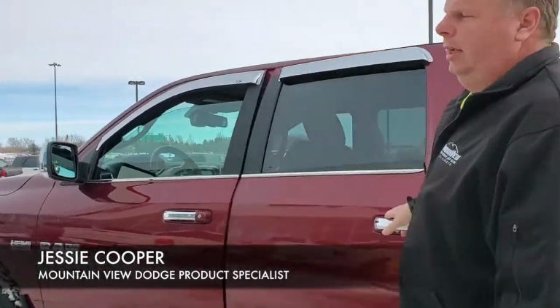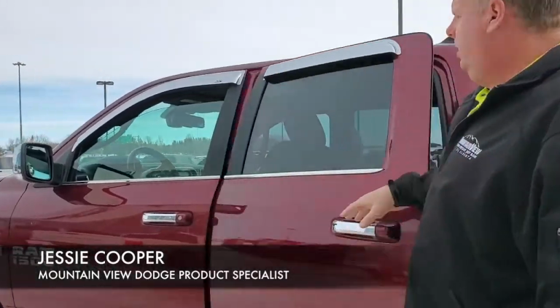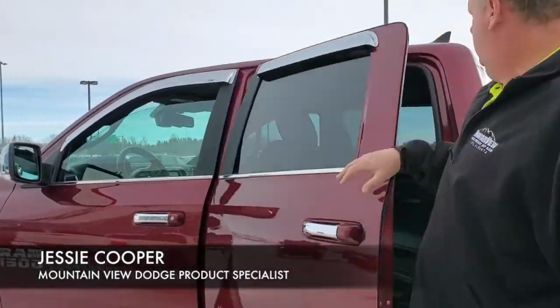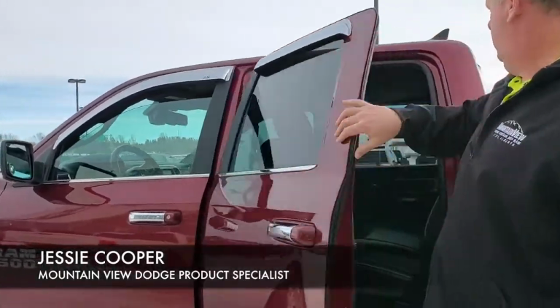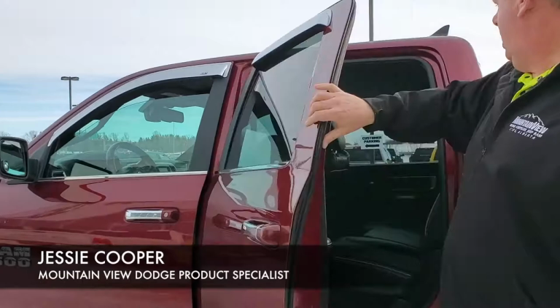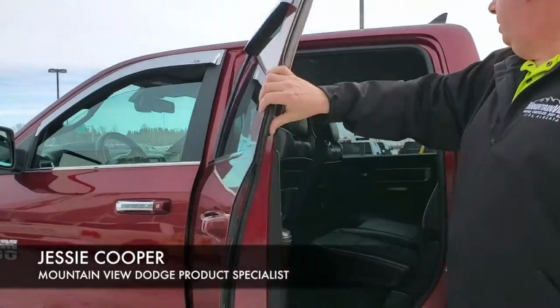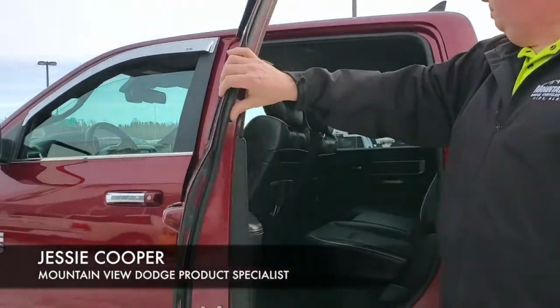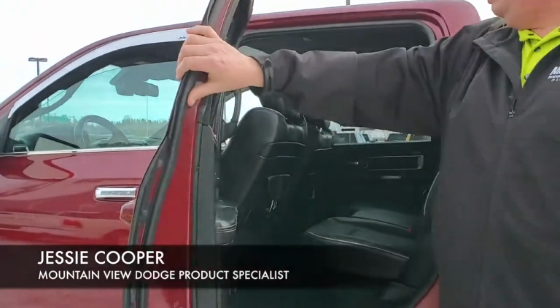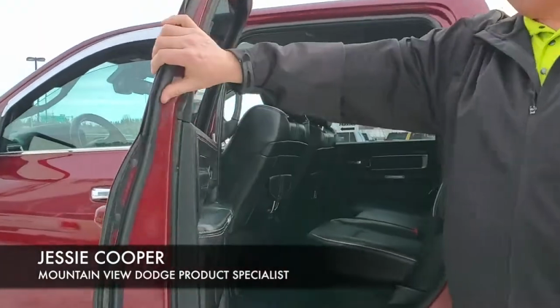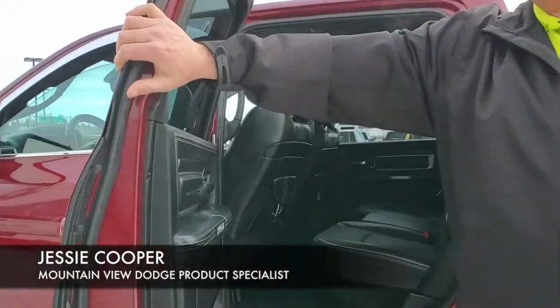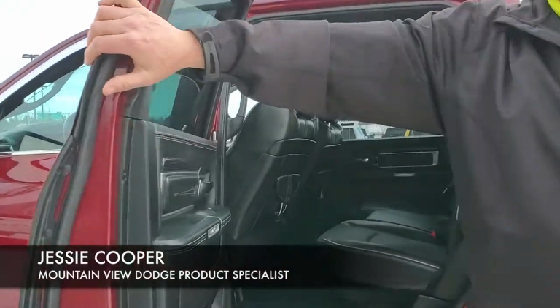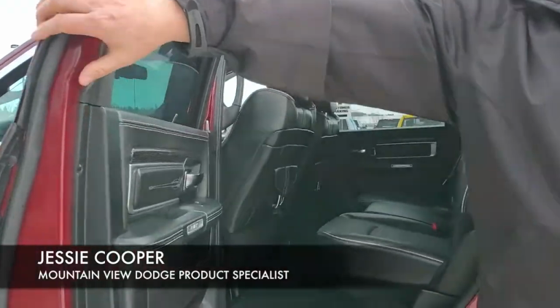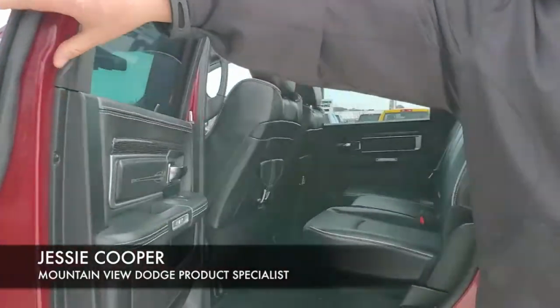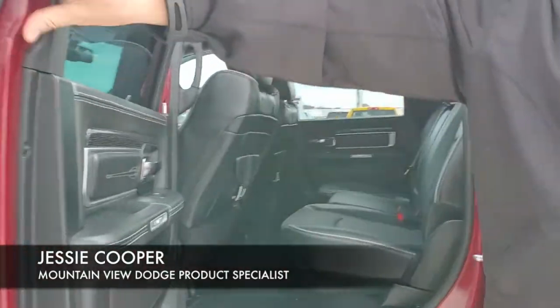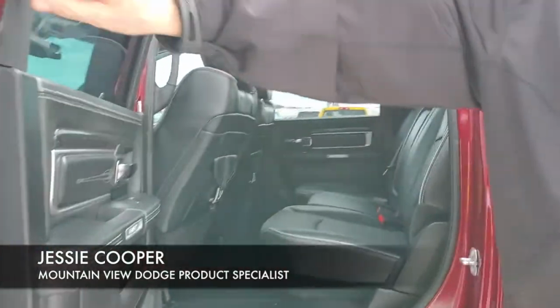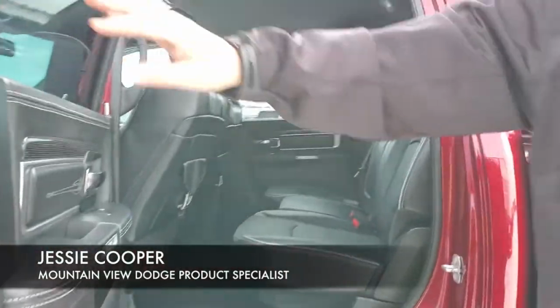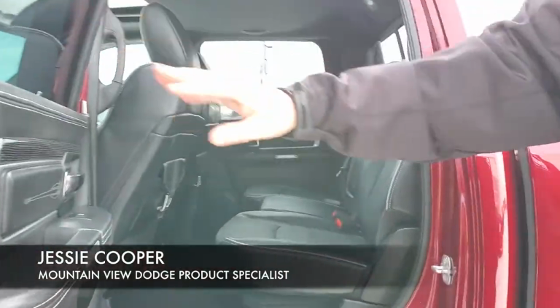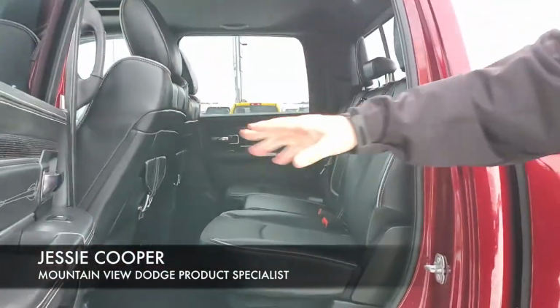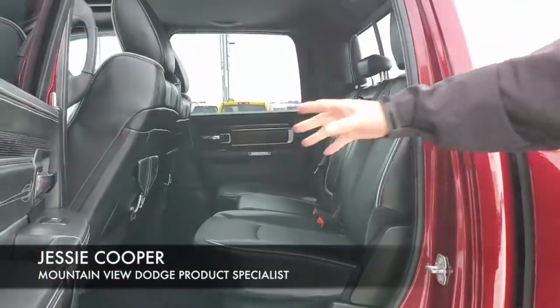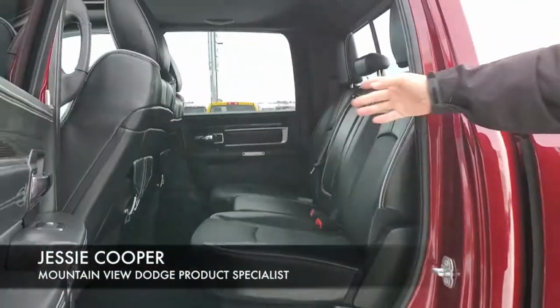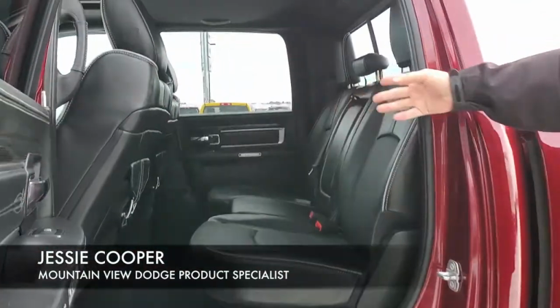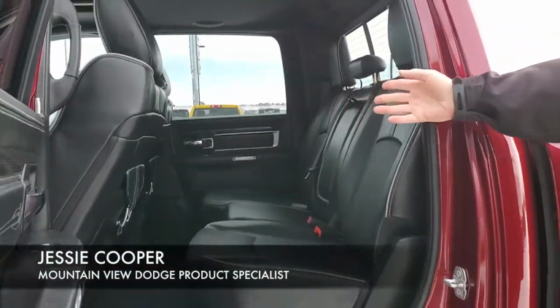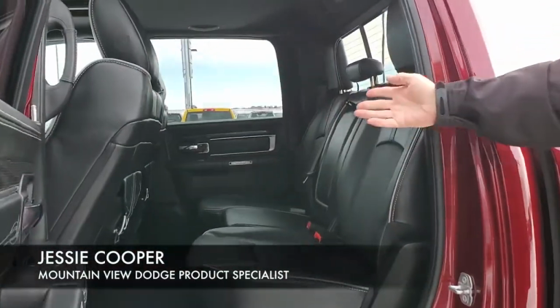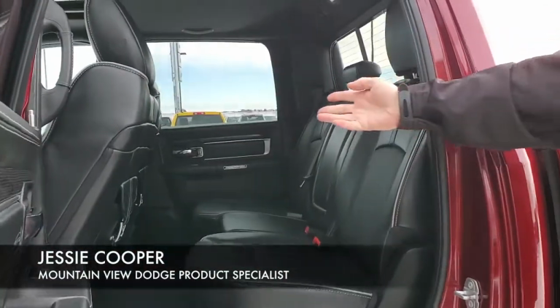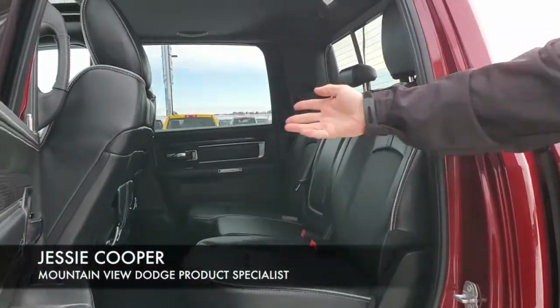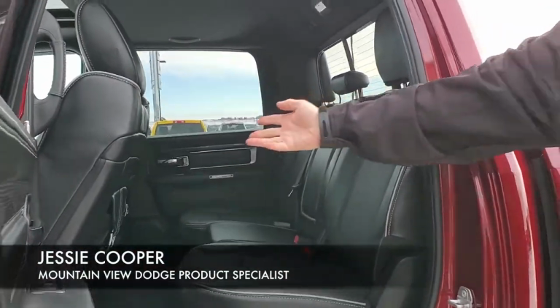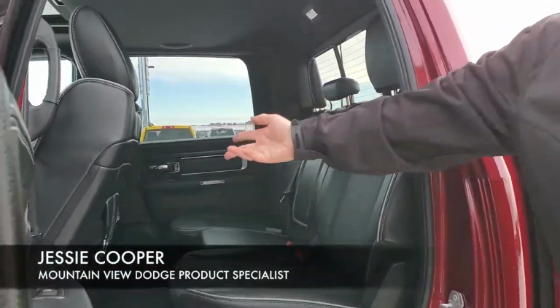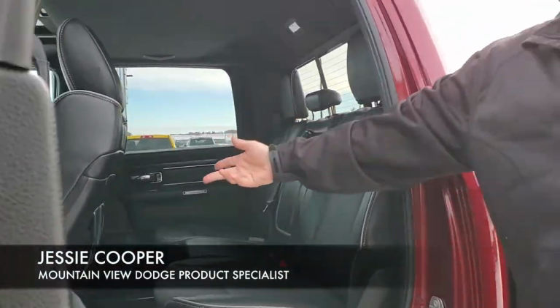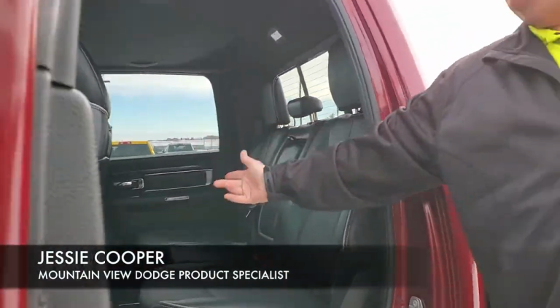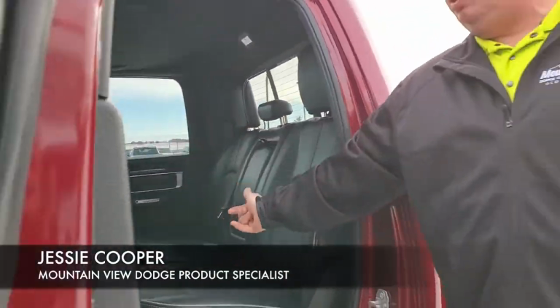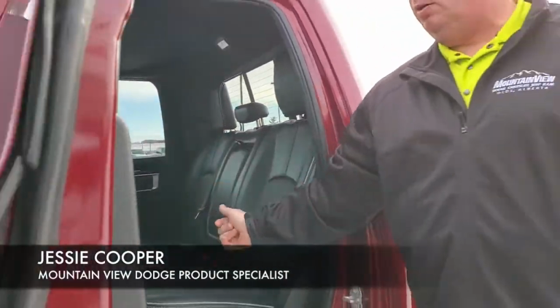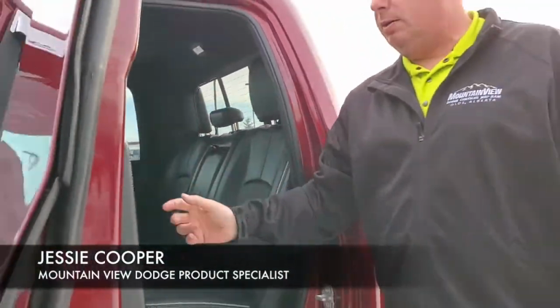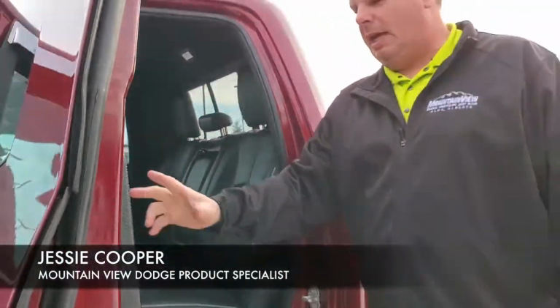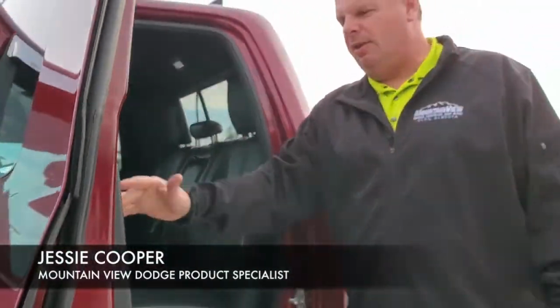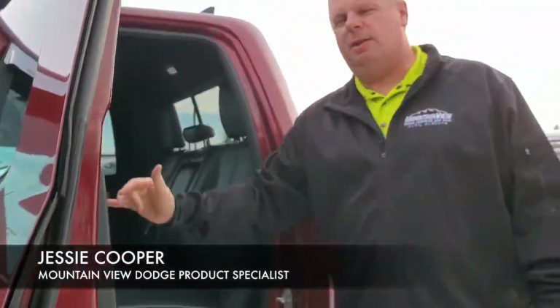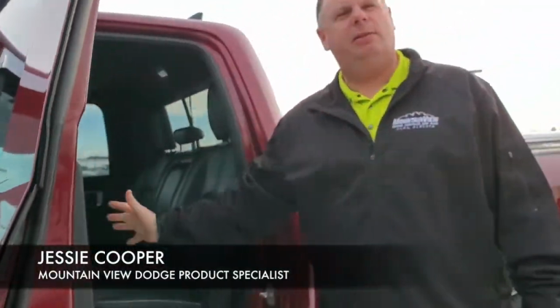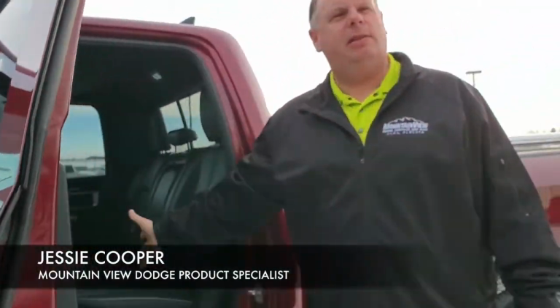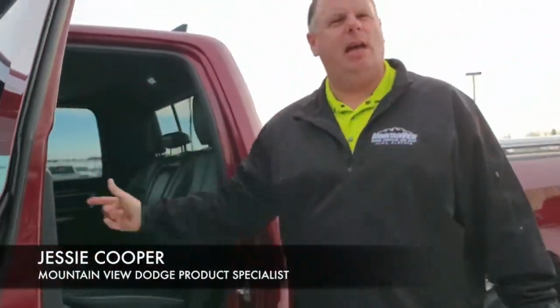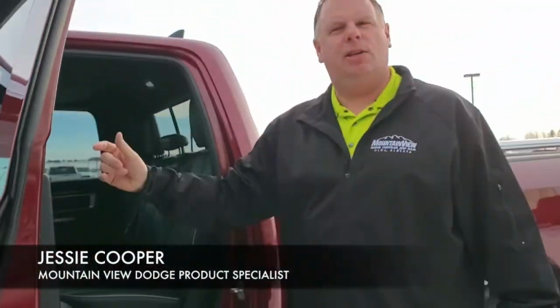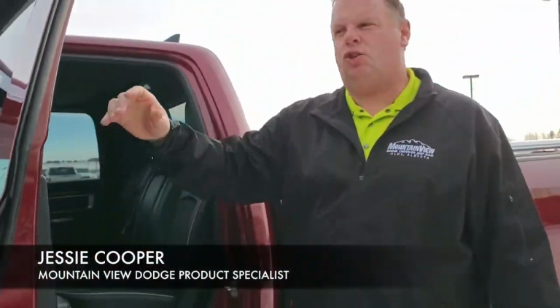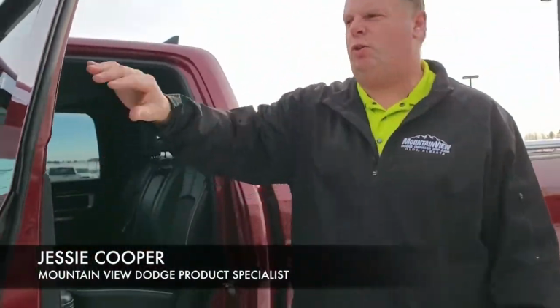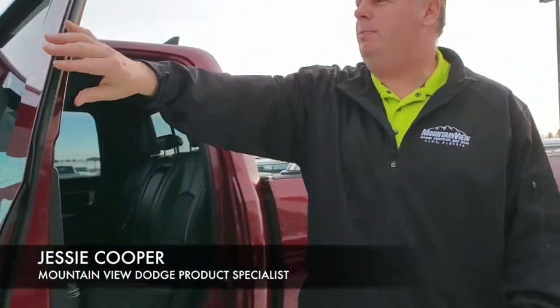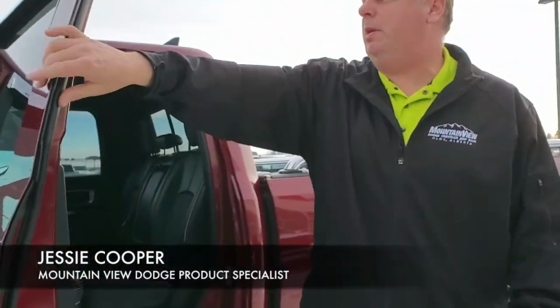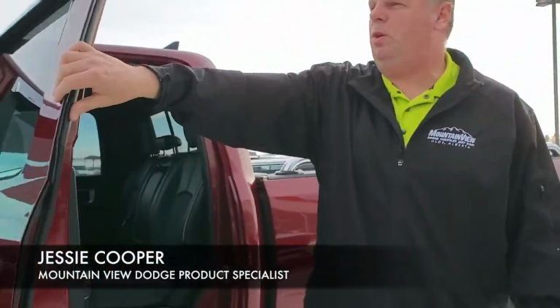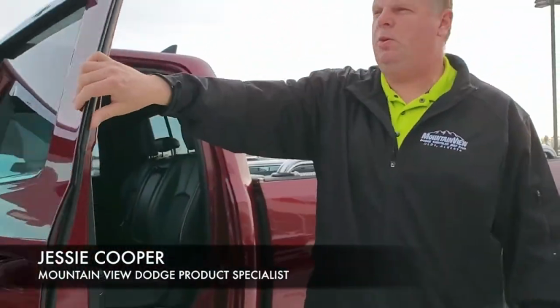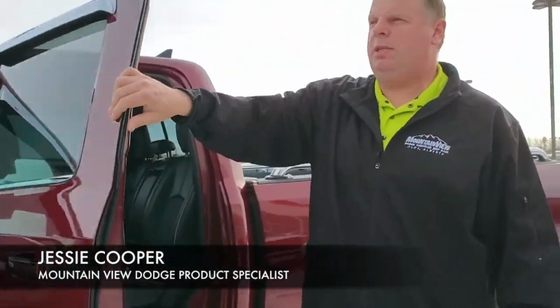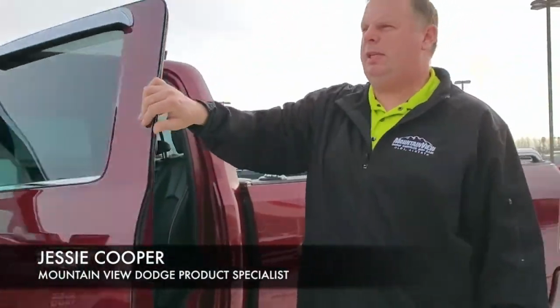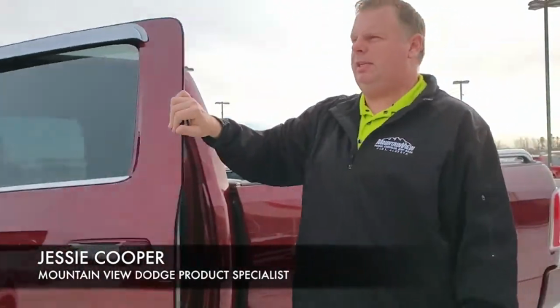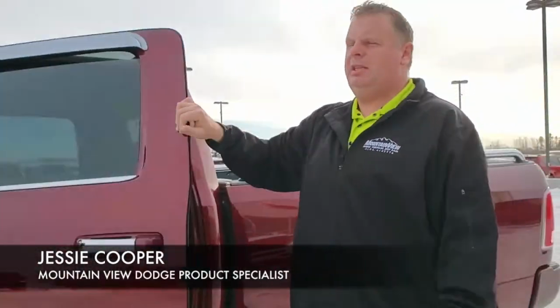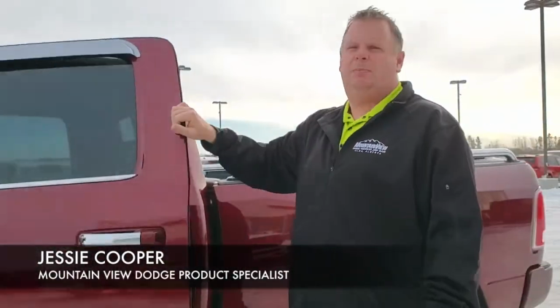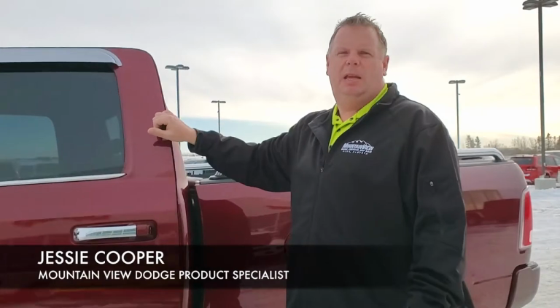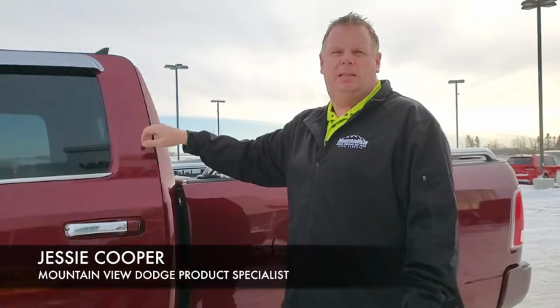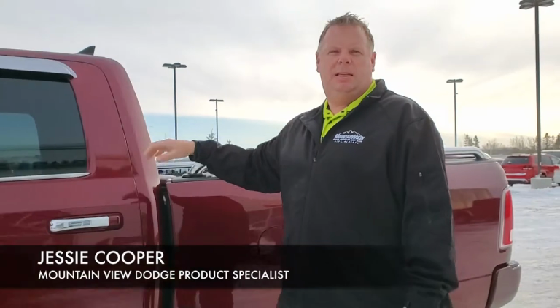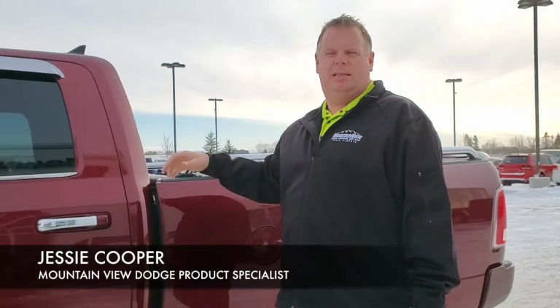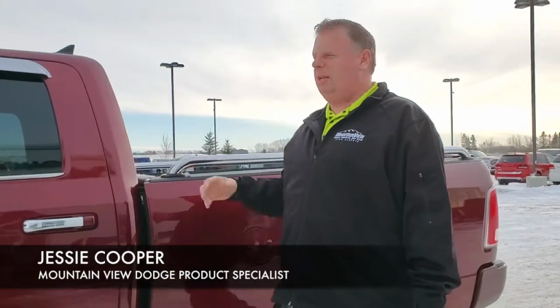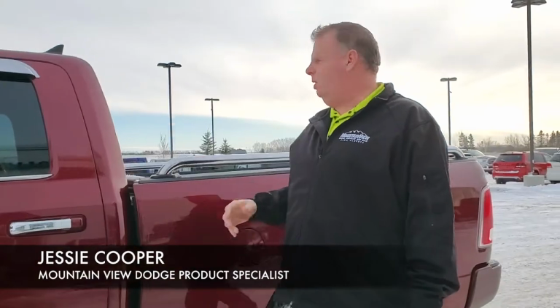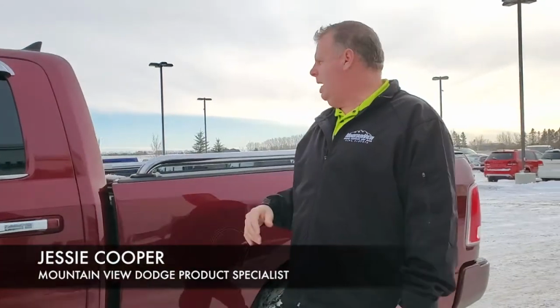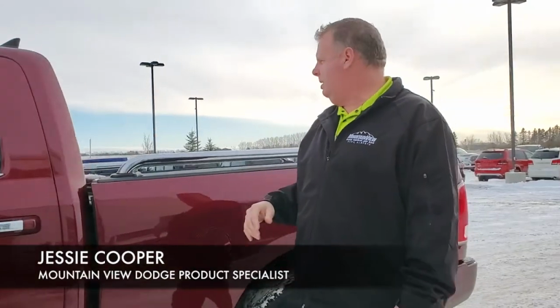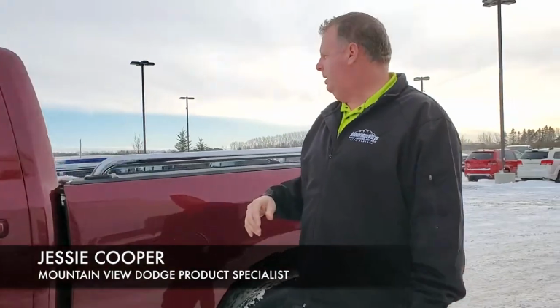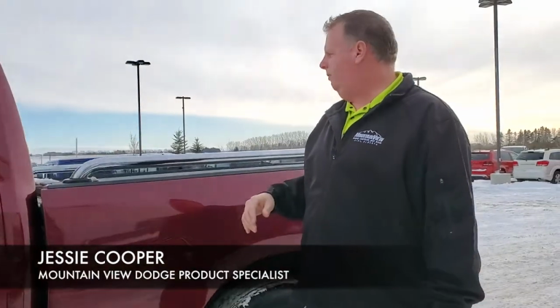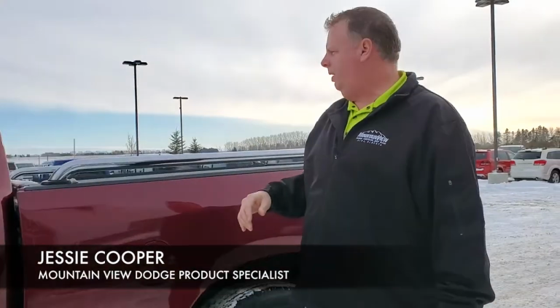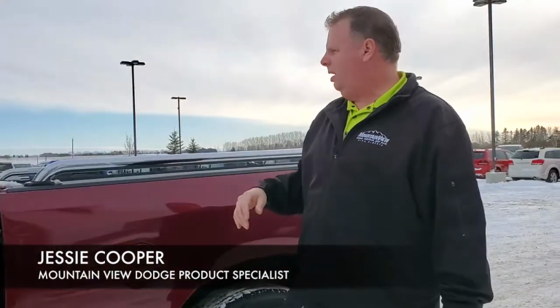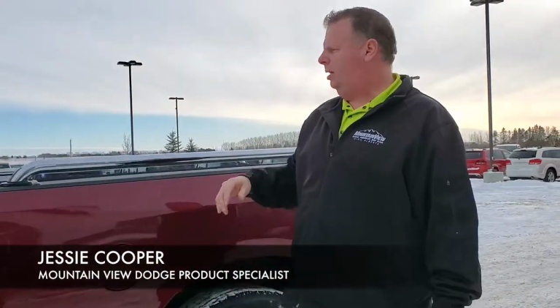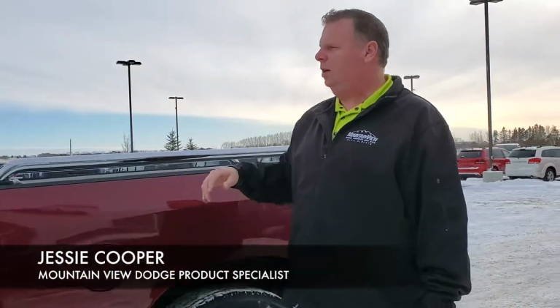Inside the back you can see with the limited trim — the belt buckles and the design trim that goes in it — this is what makes this a classic vehicle.